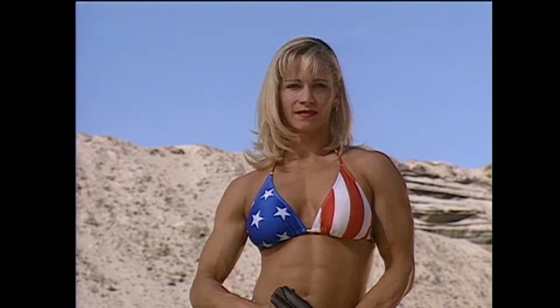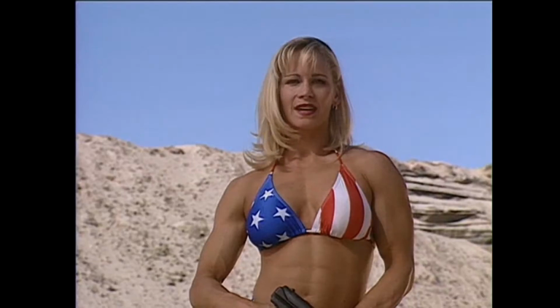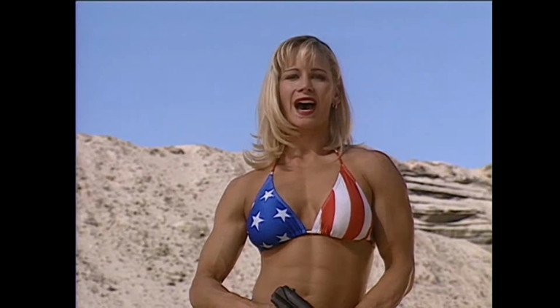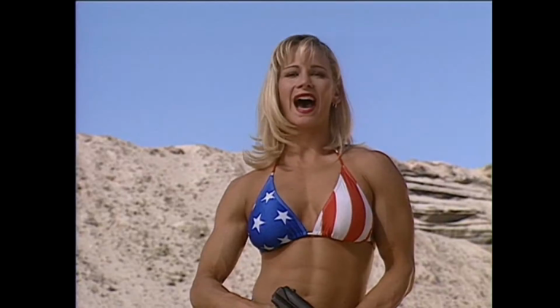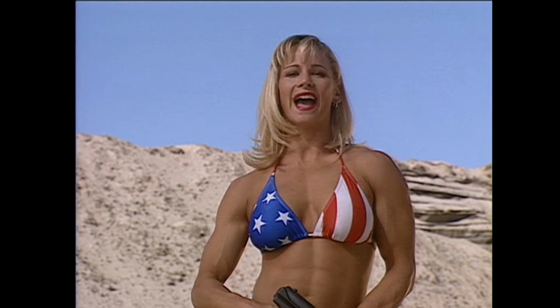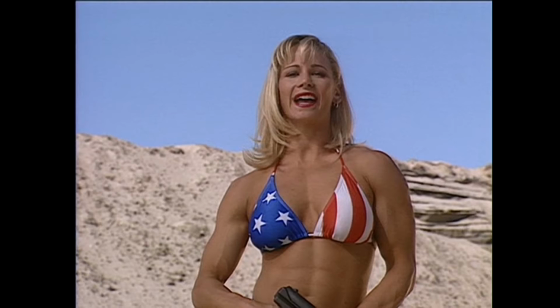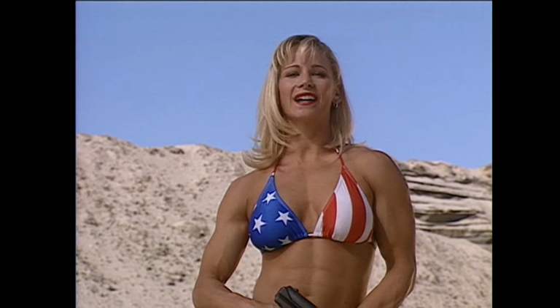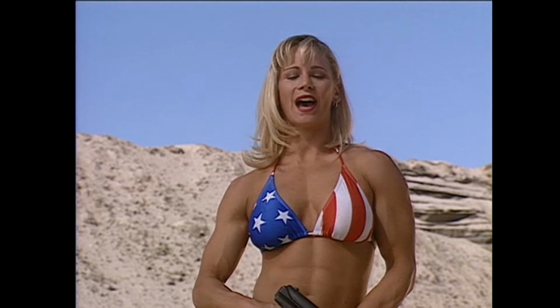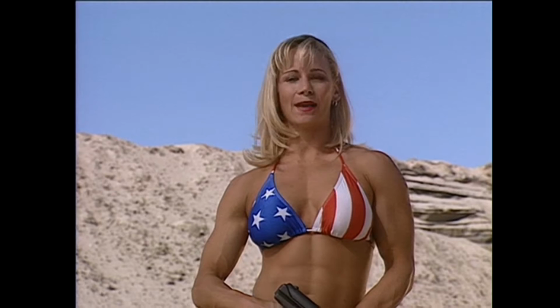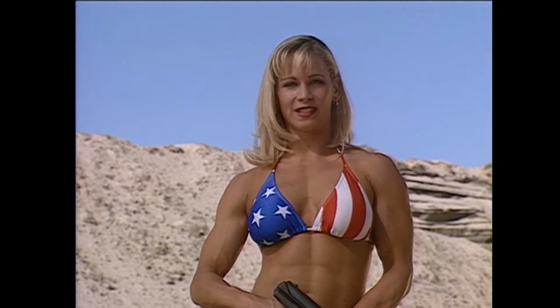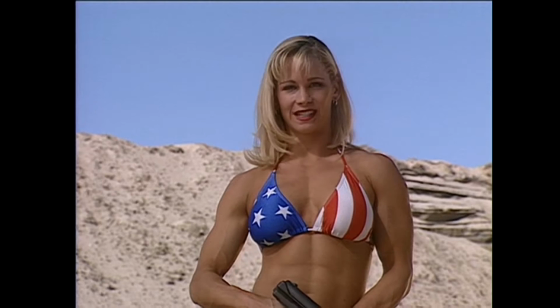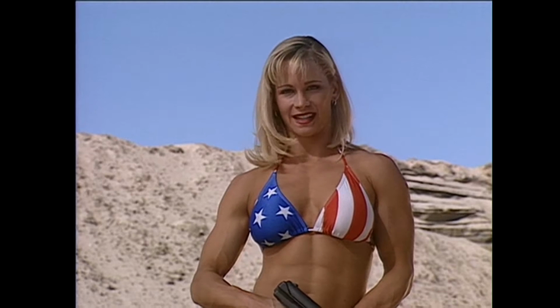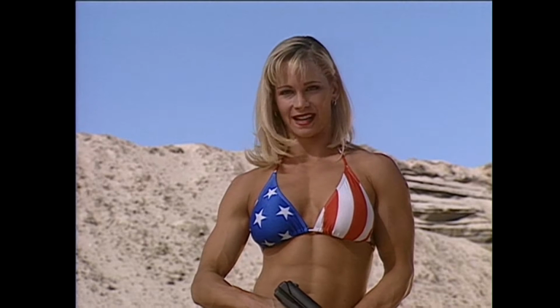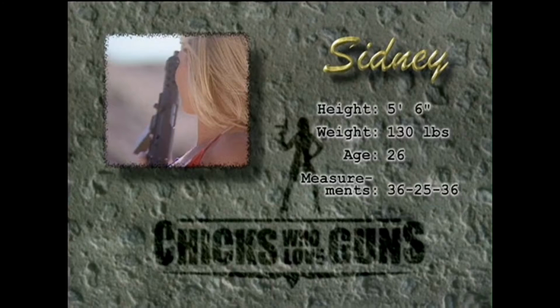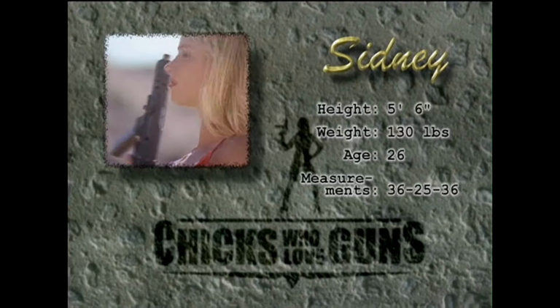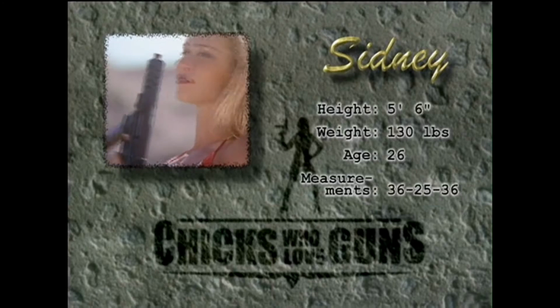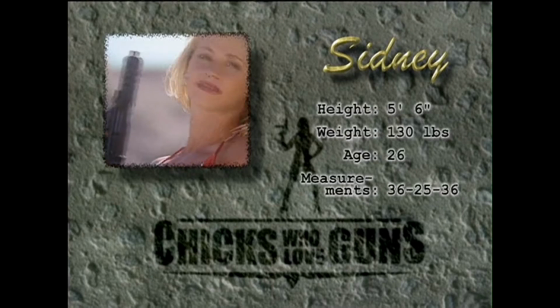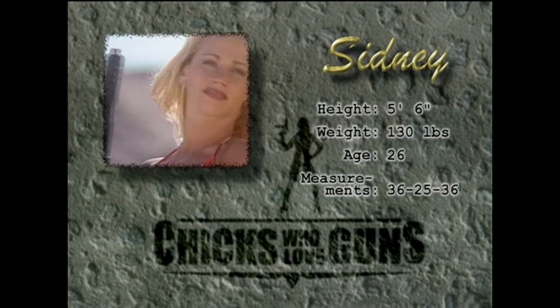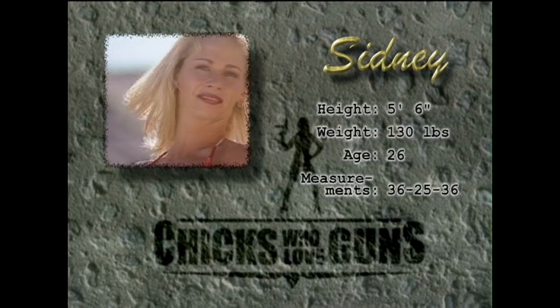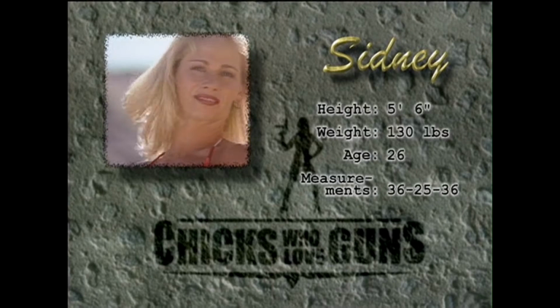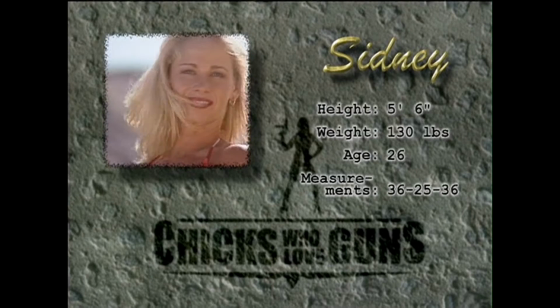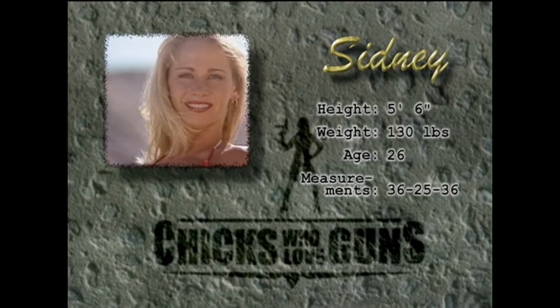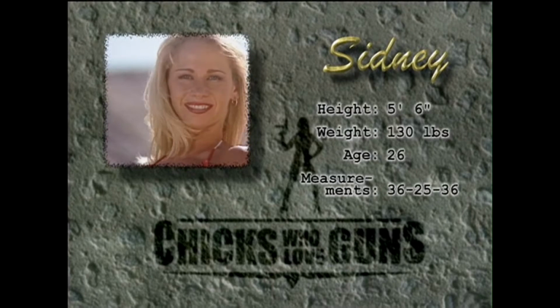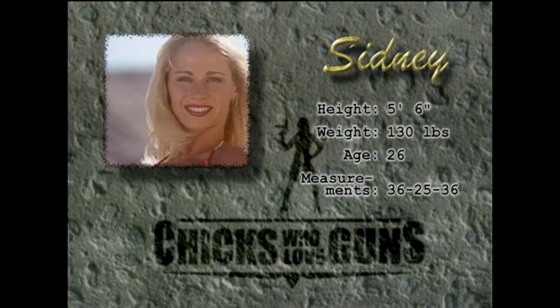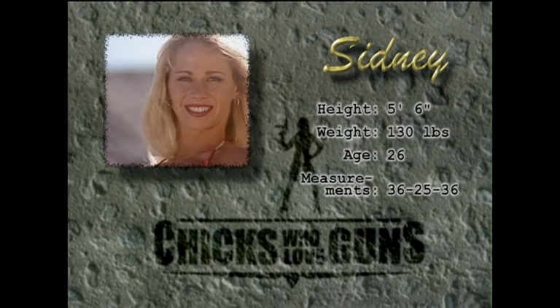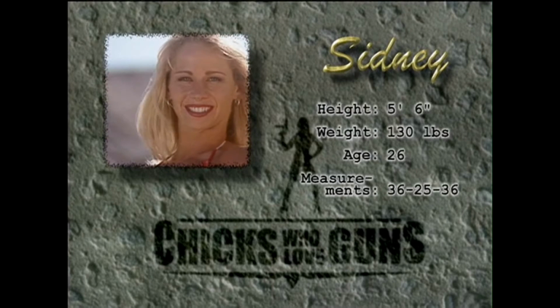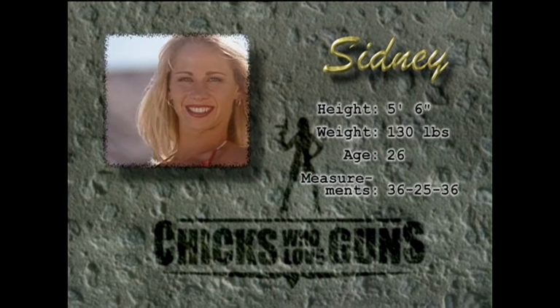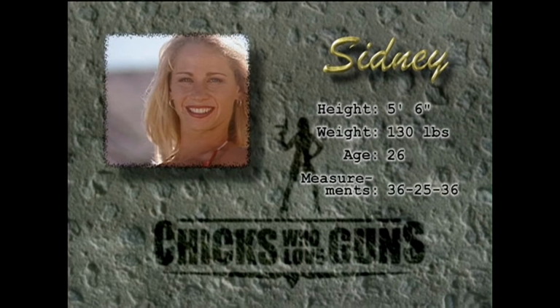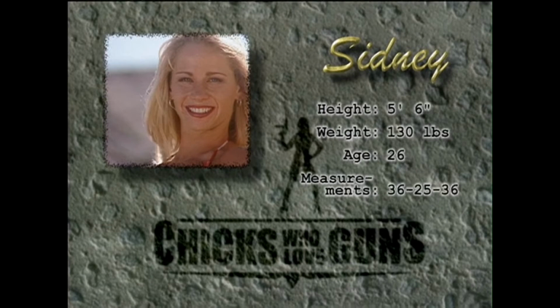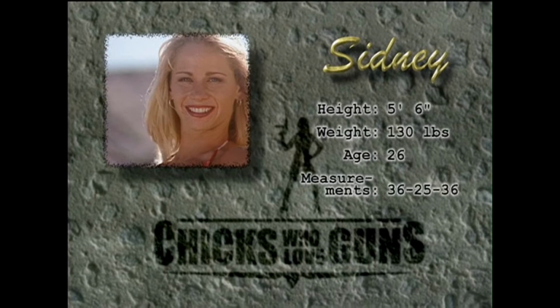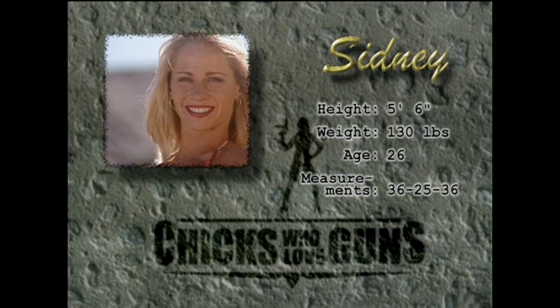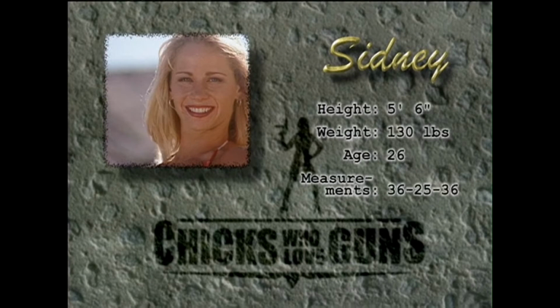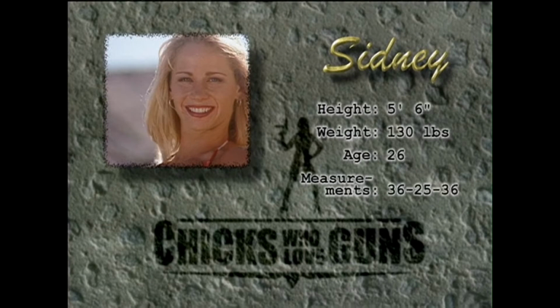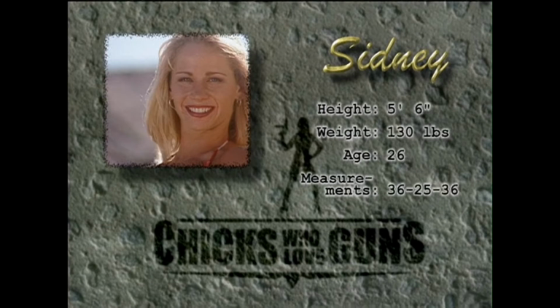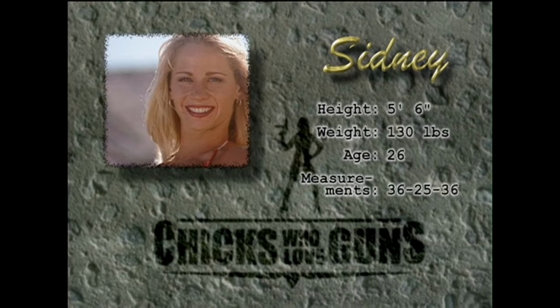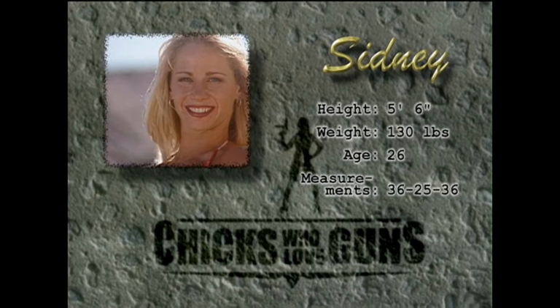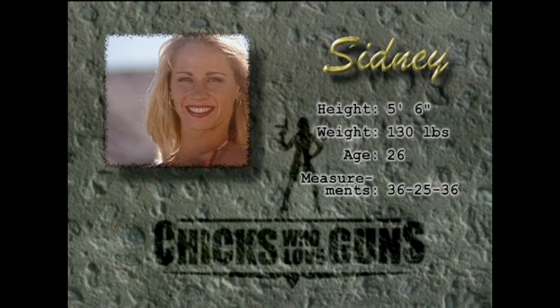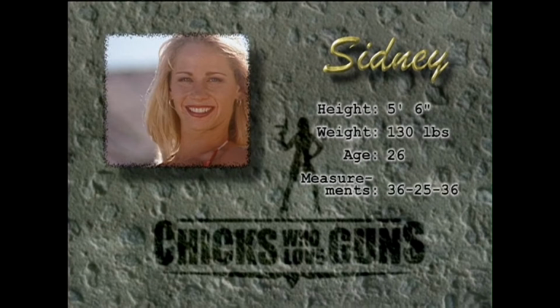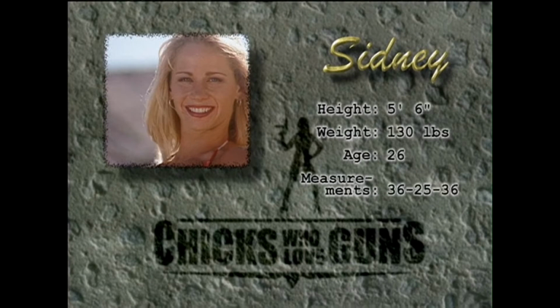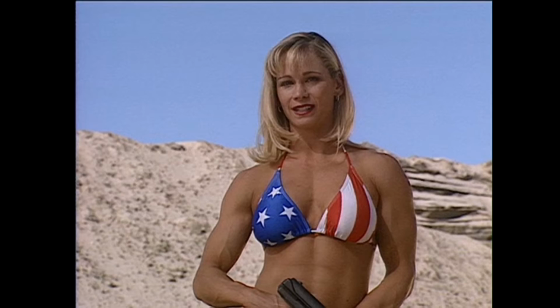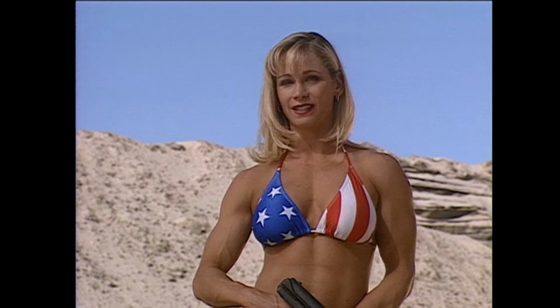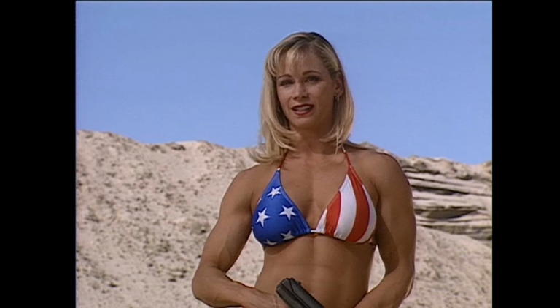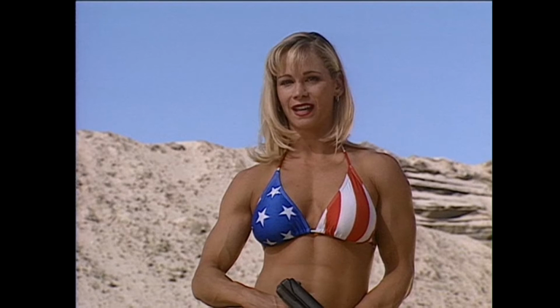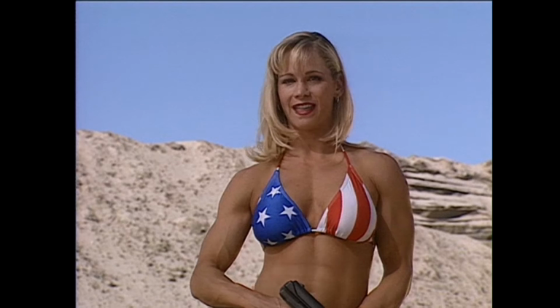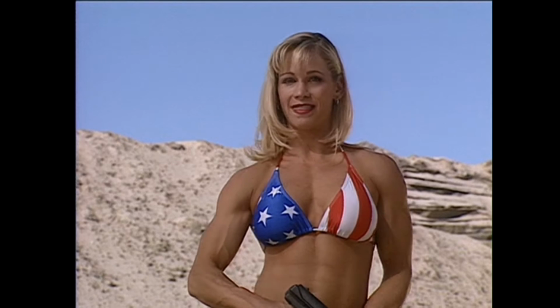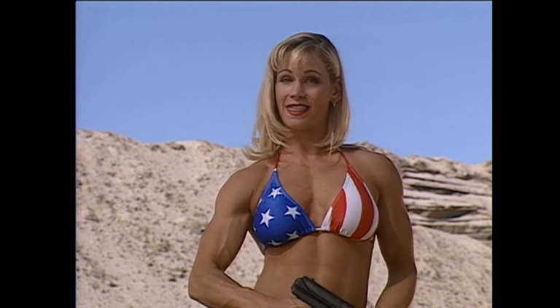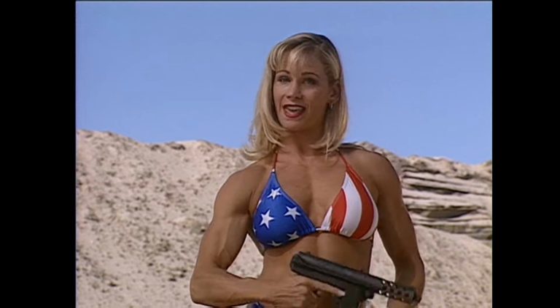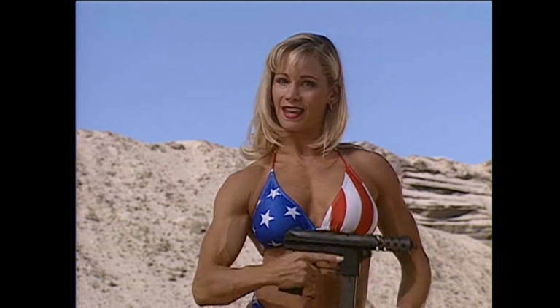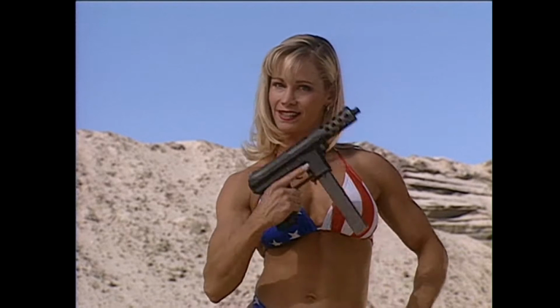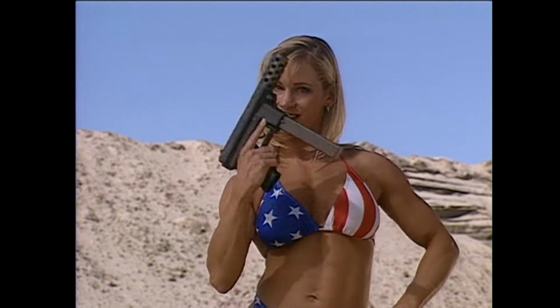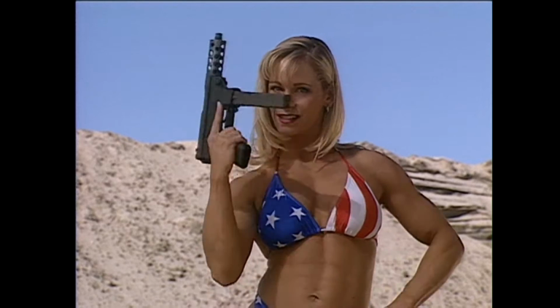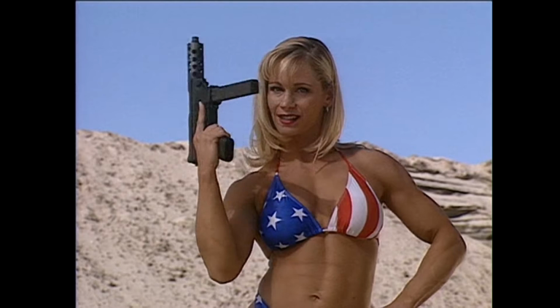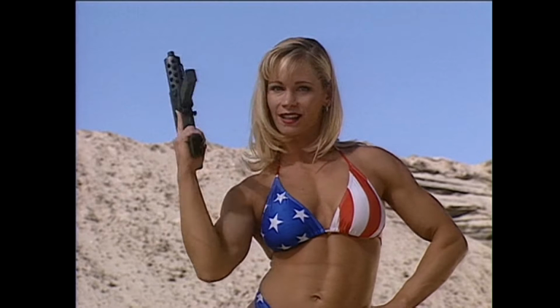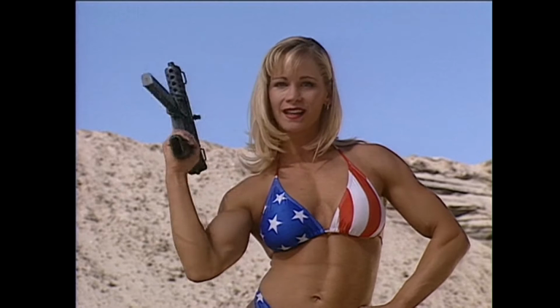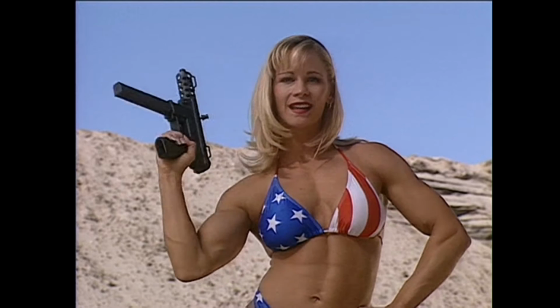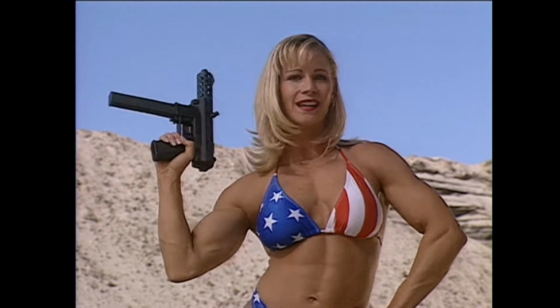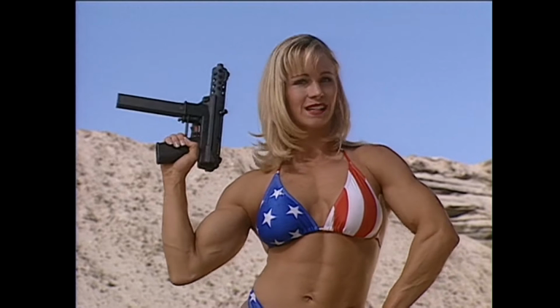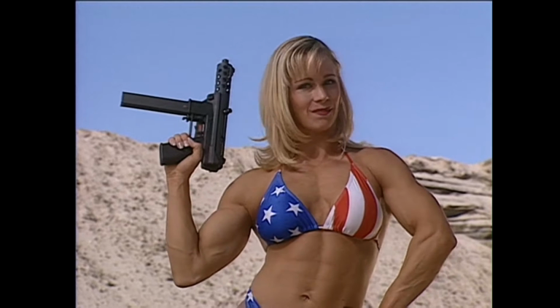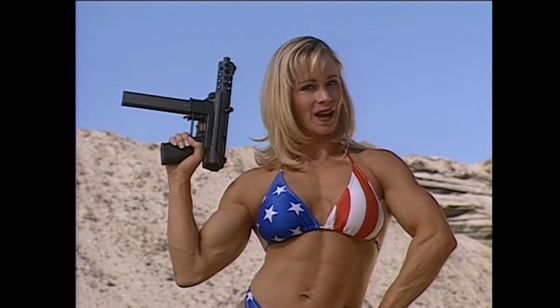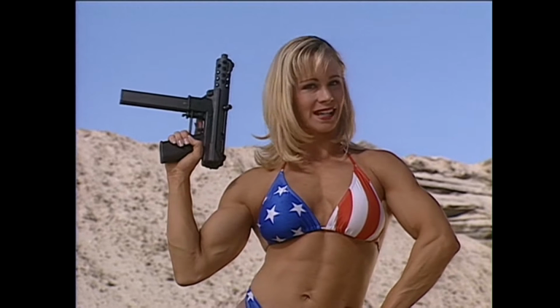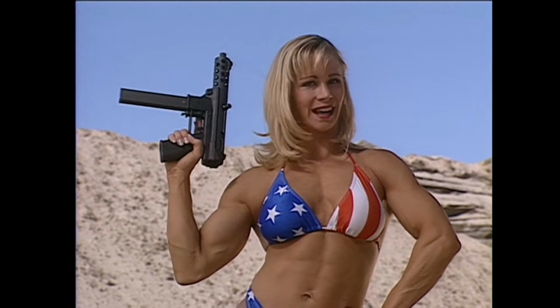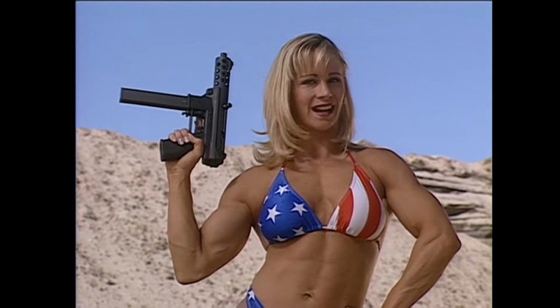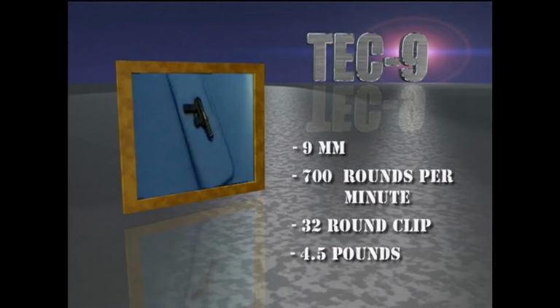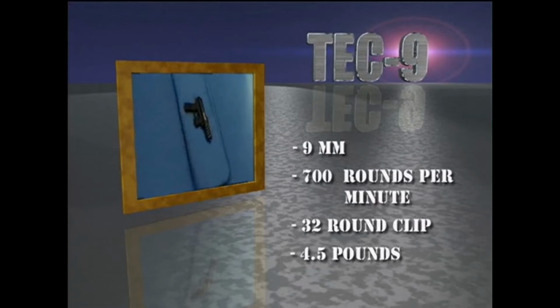Hi, I'm Sydney. I'm a personal trainer and Miss Orange County finalist, and this is my Tech-9.